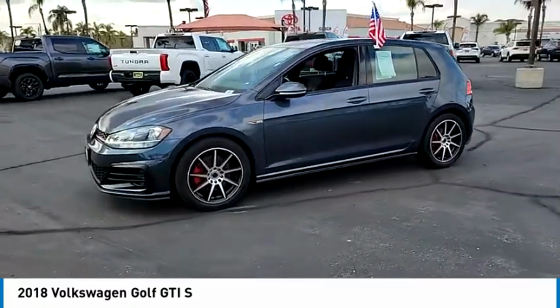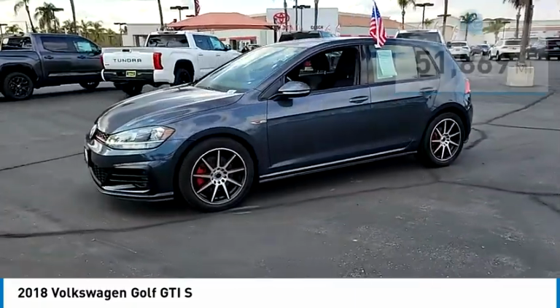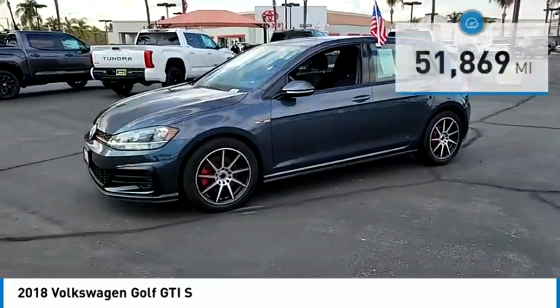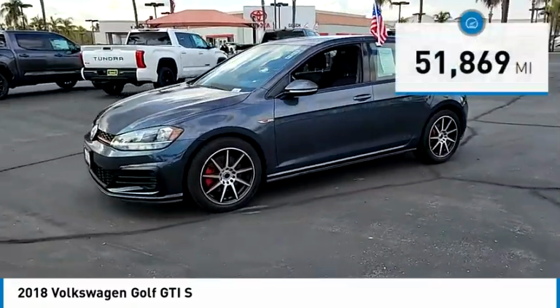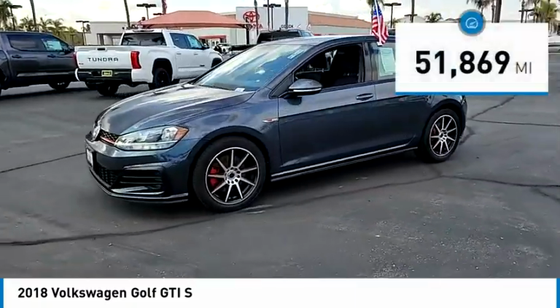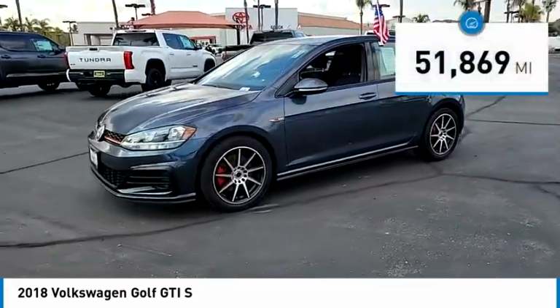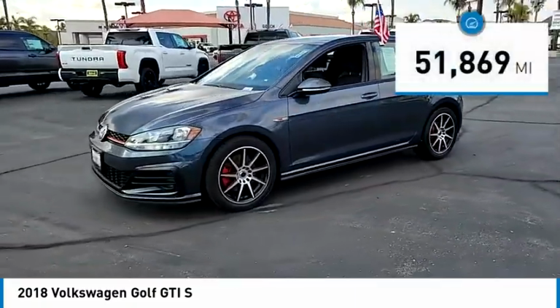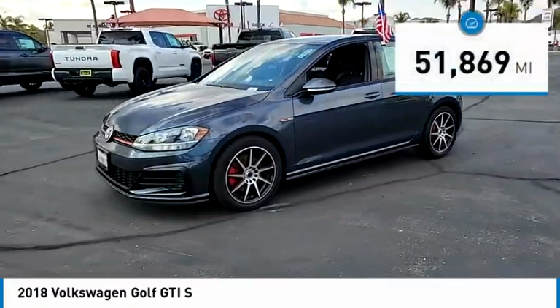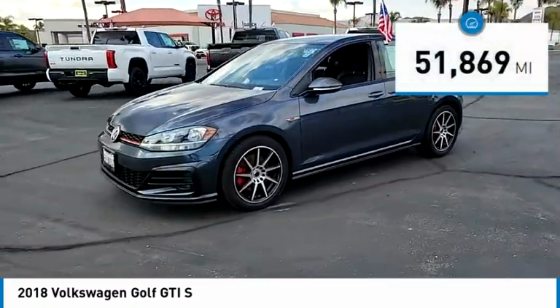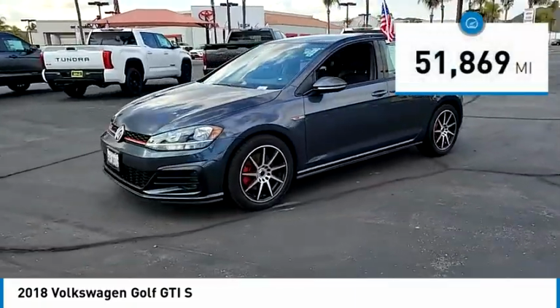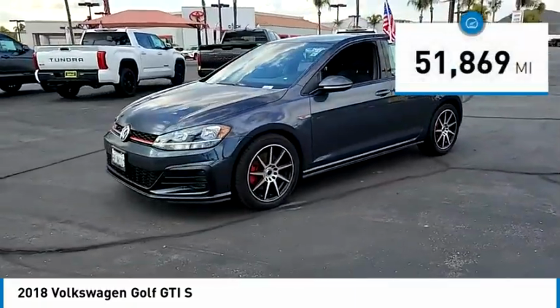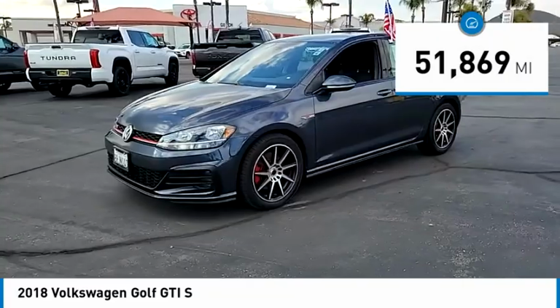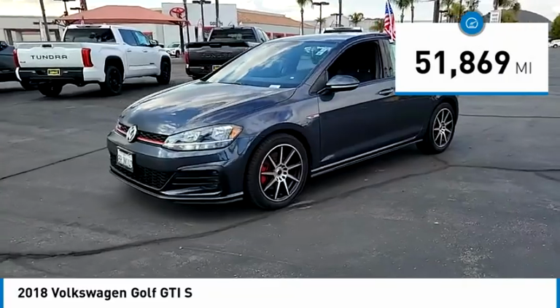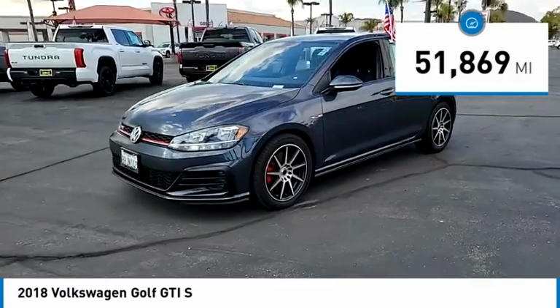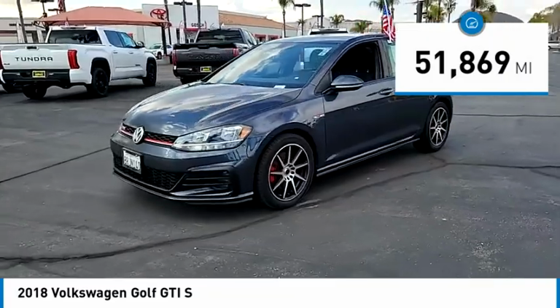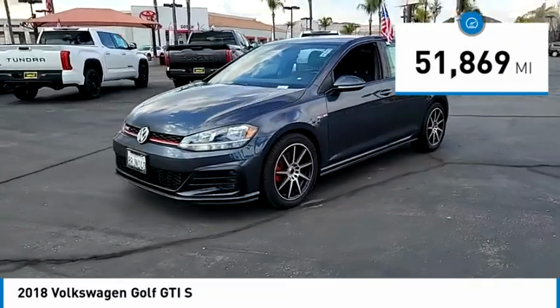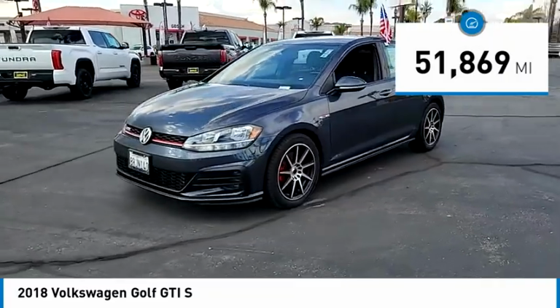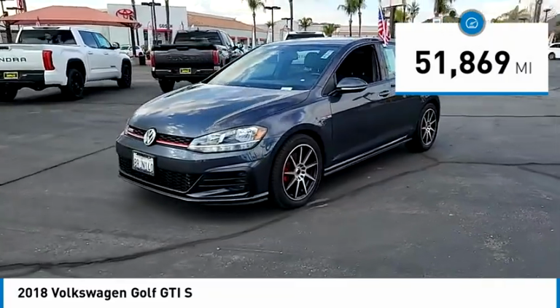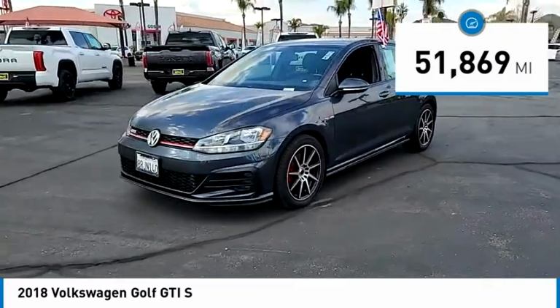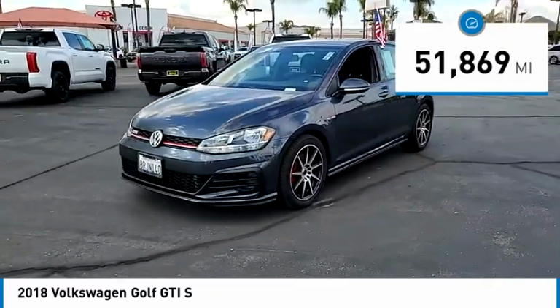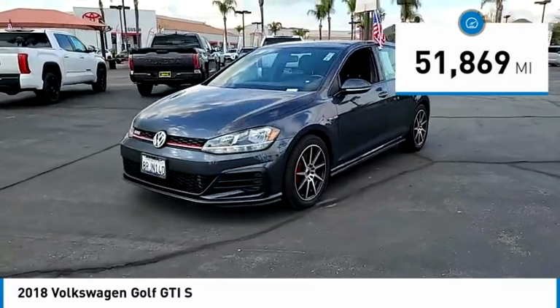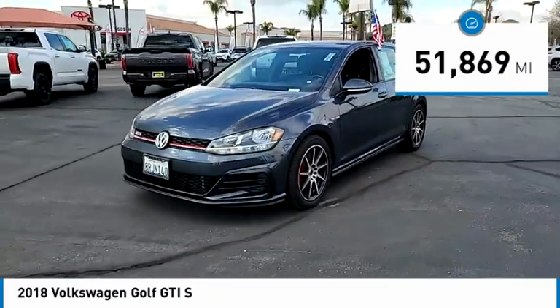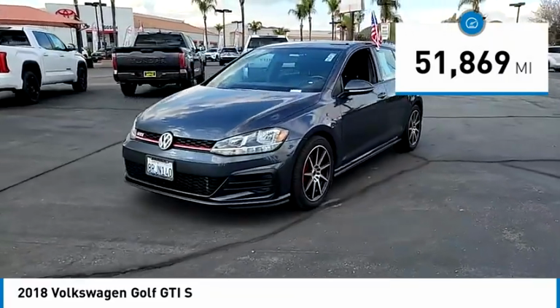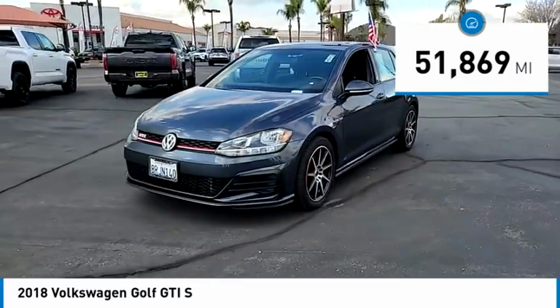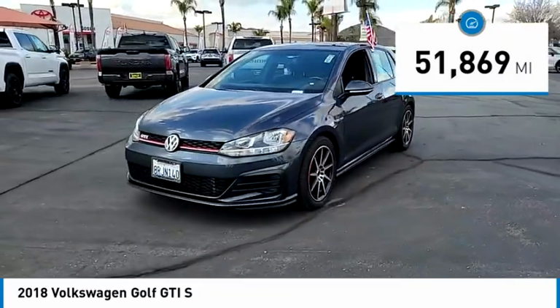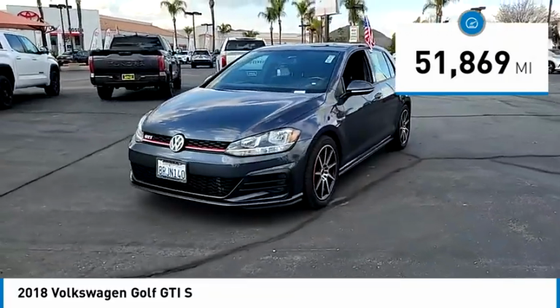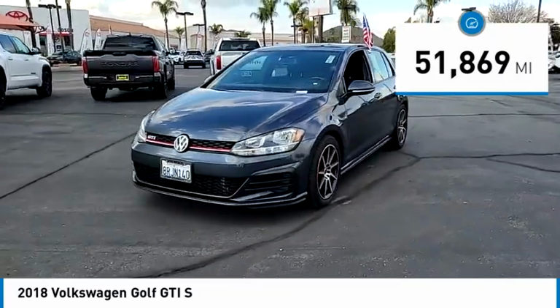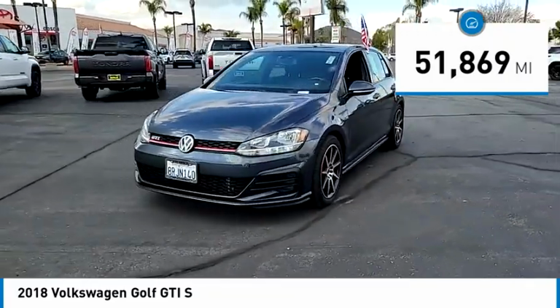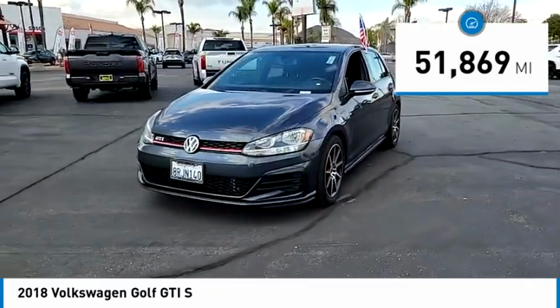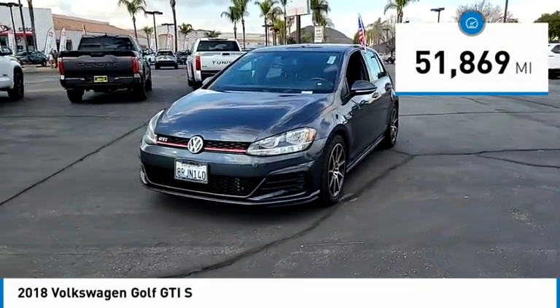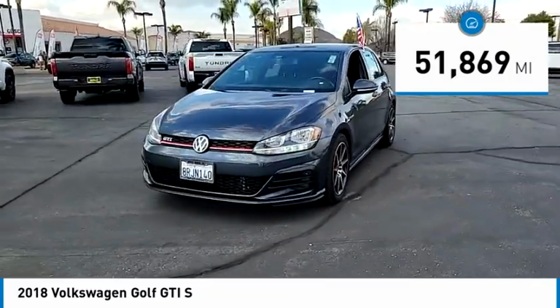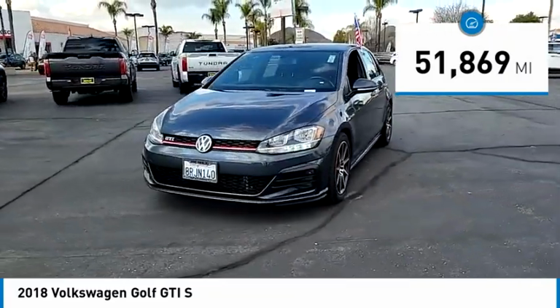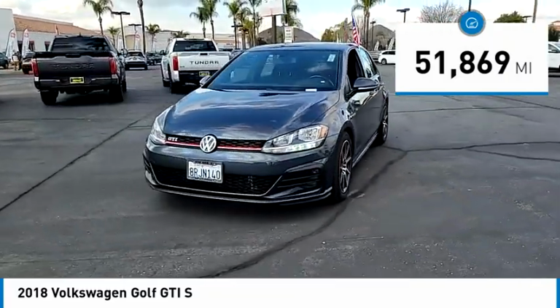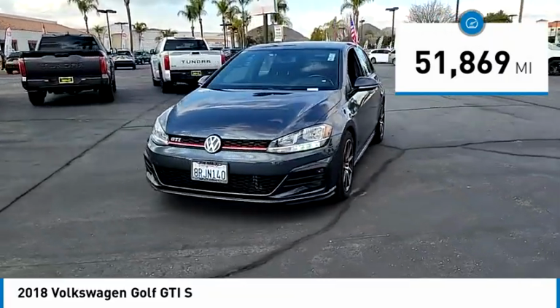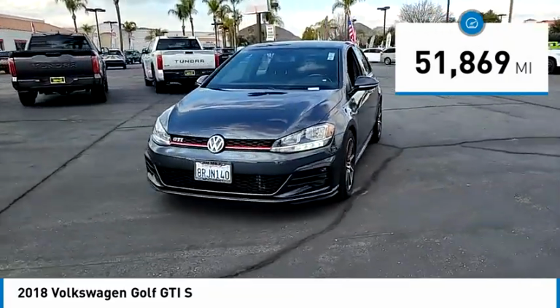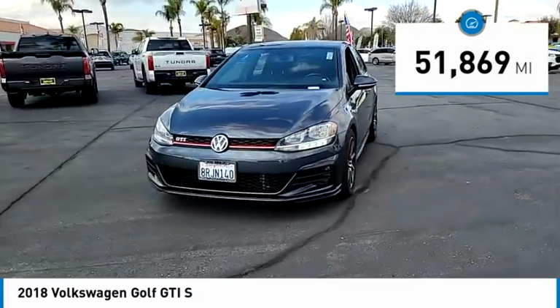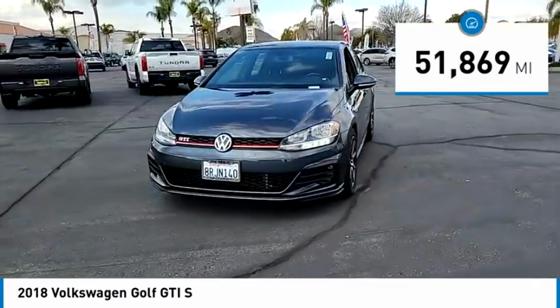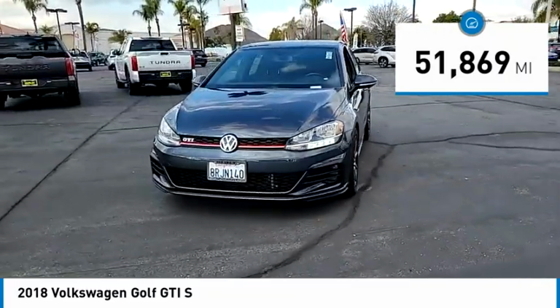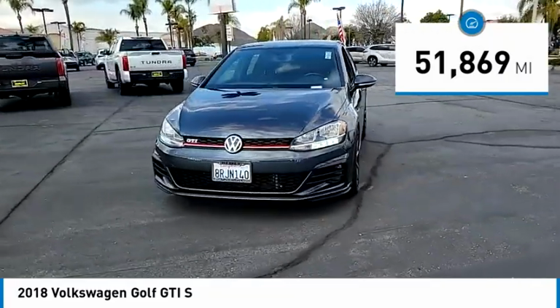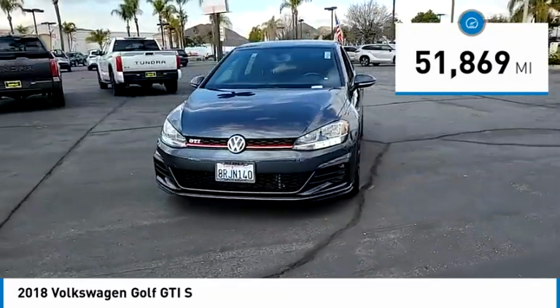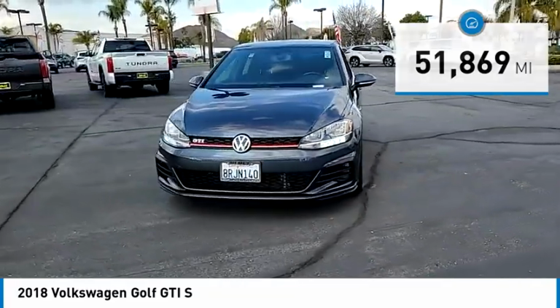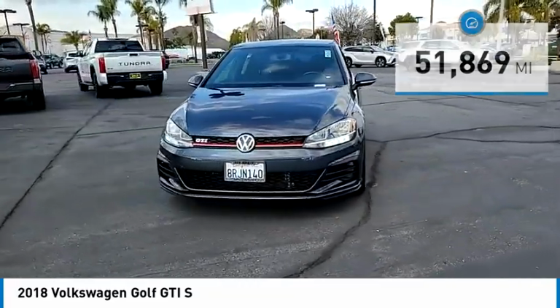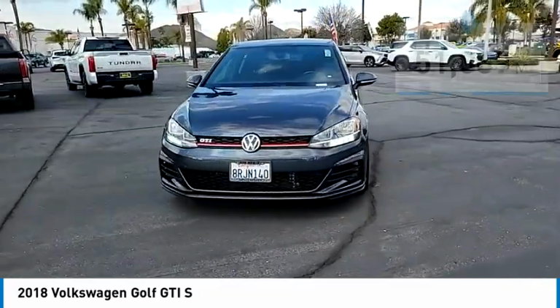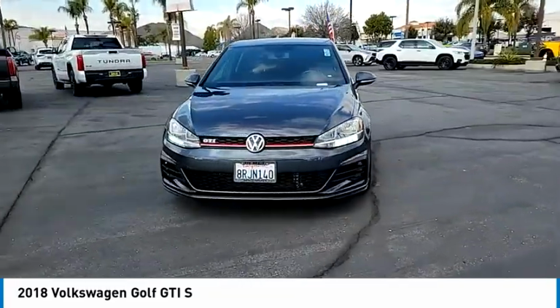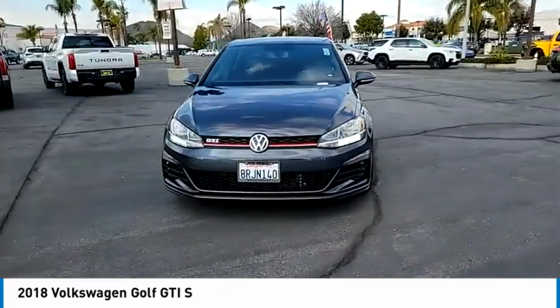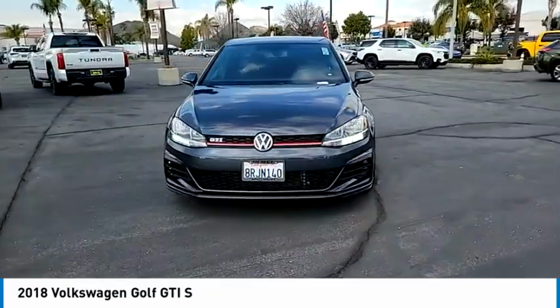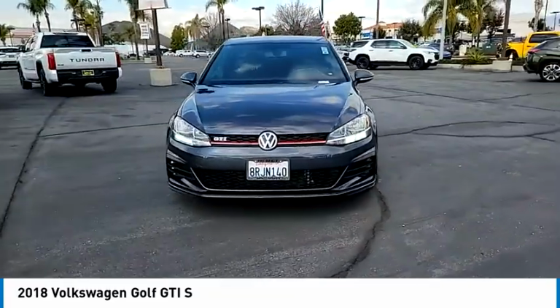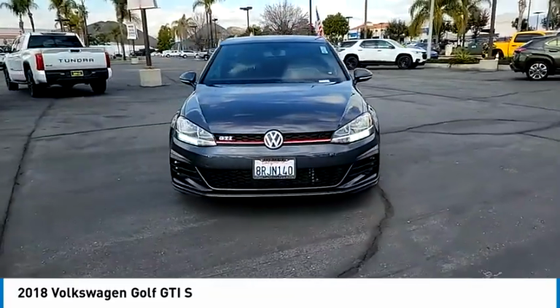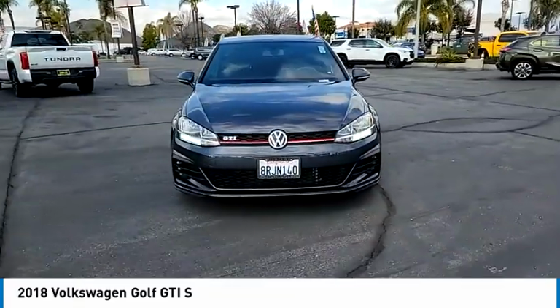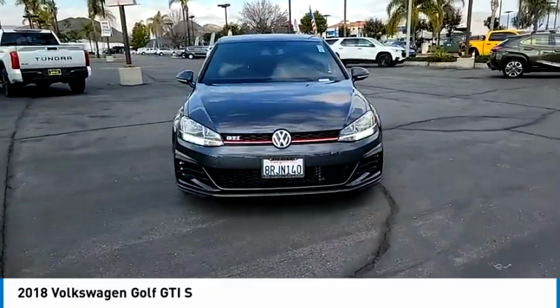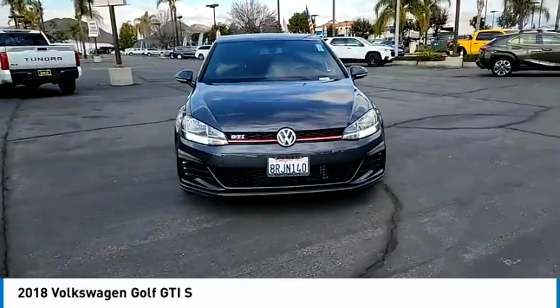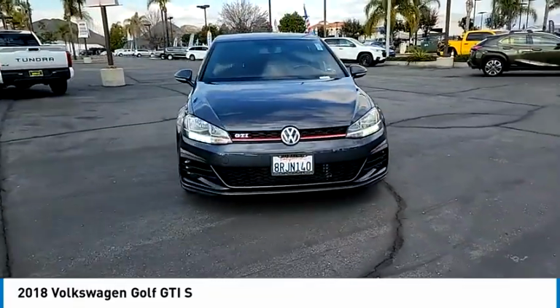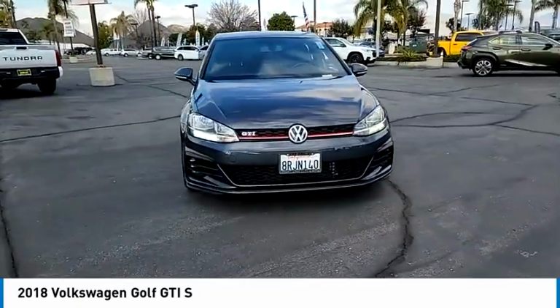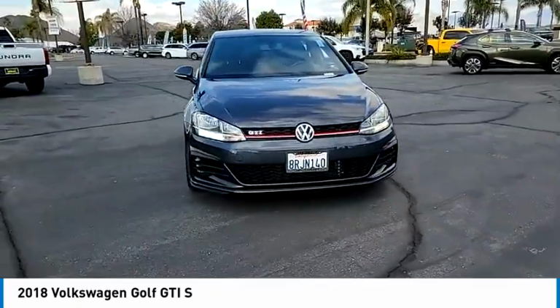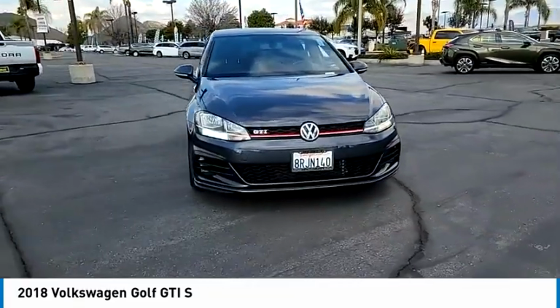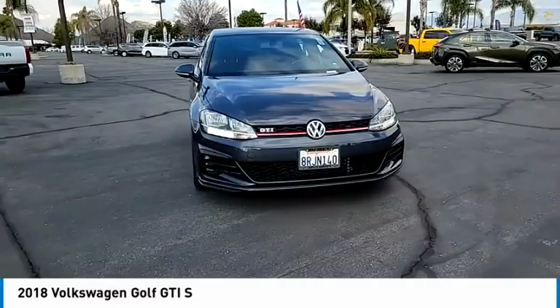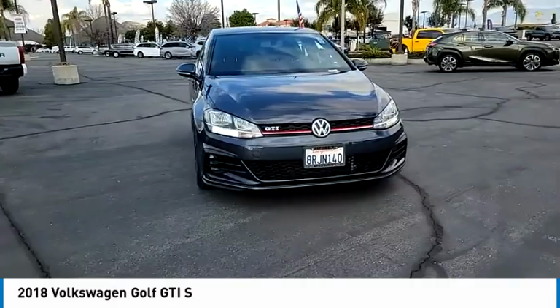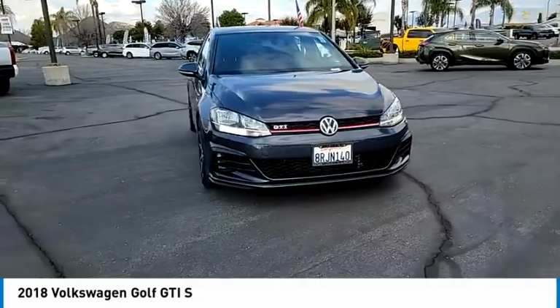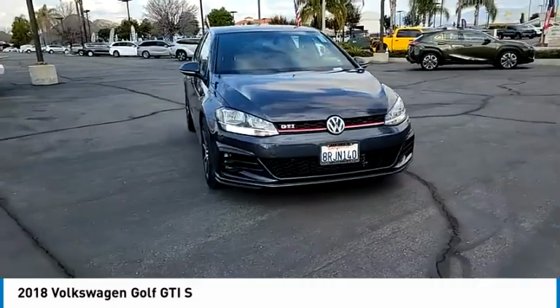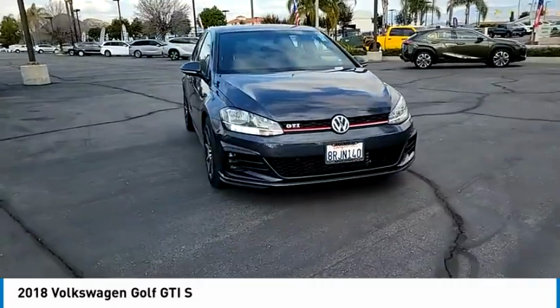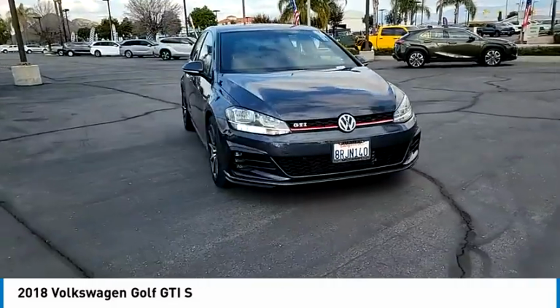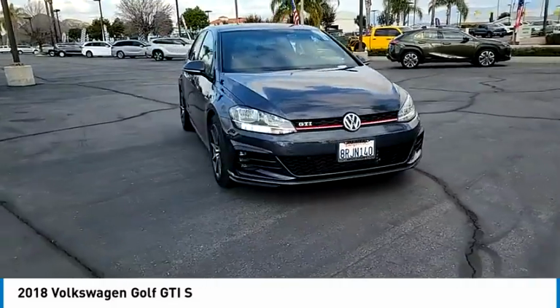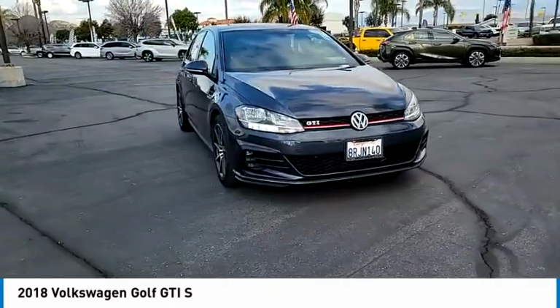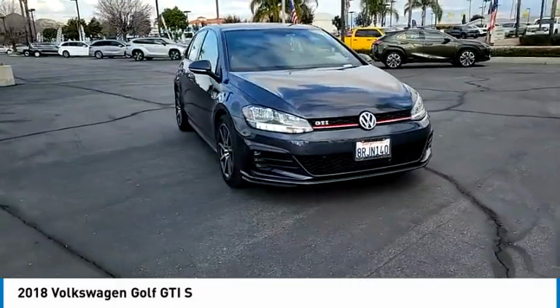This vehicle has less than 55,000 miles. This beauty will make even your house keys jealous. Drive it today.